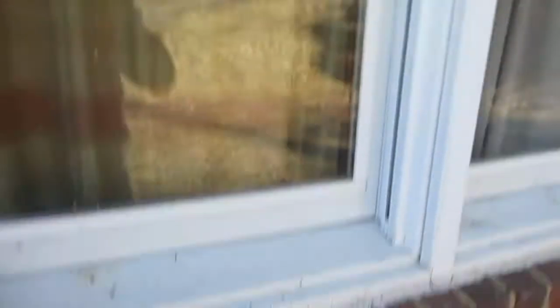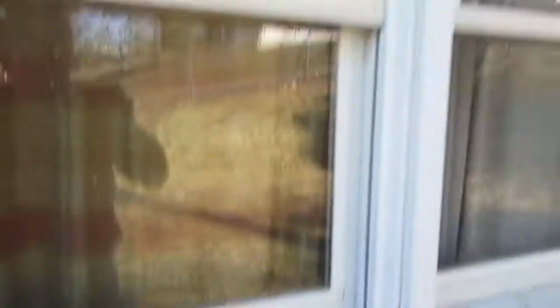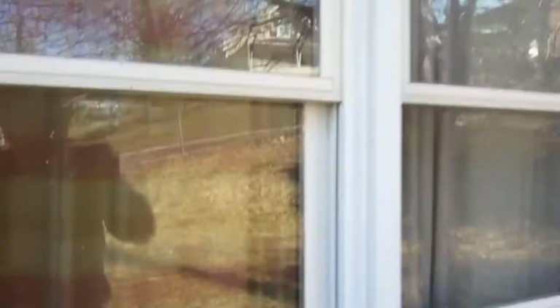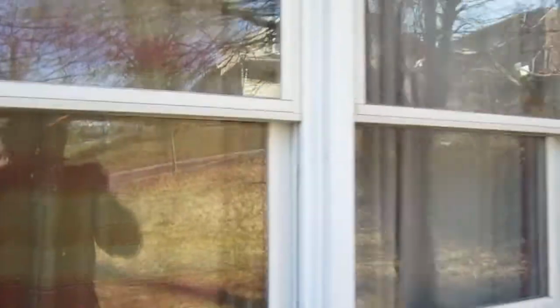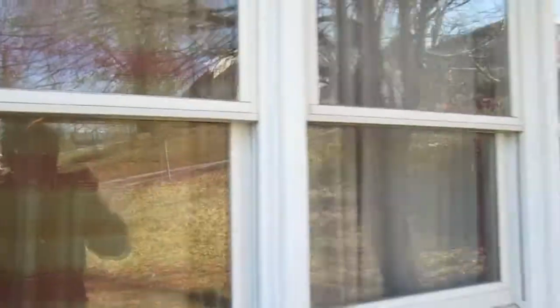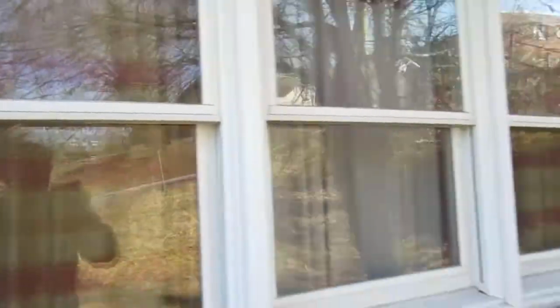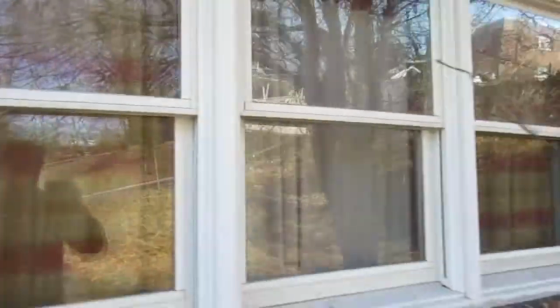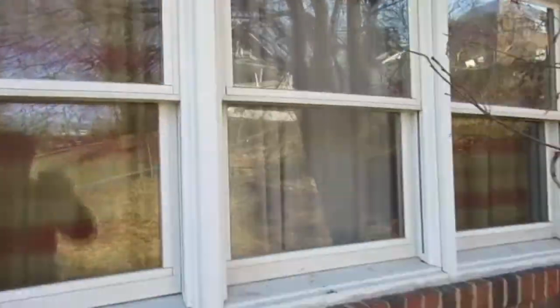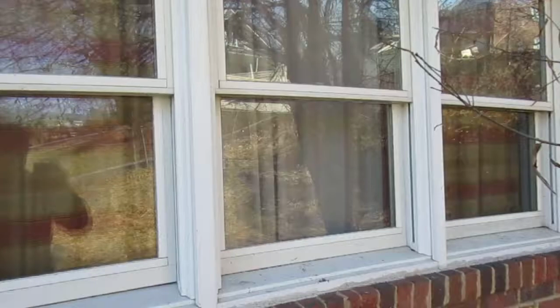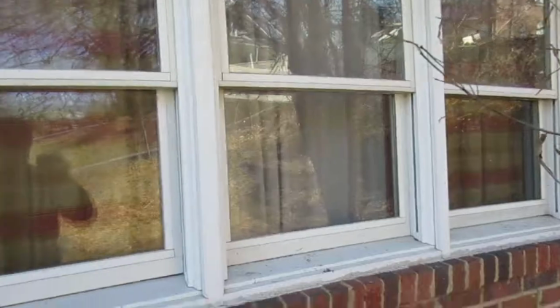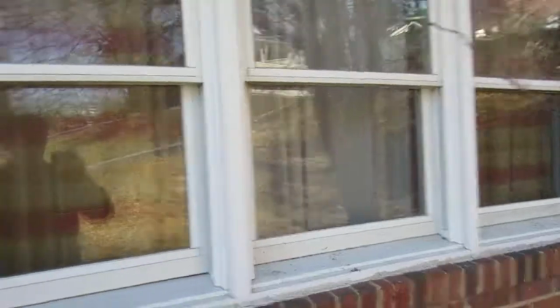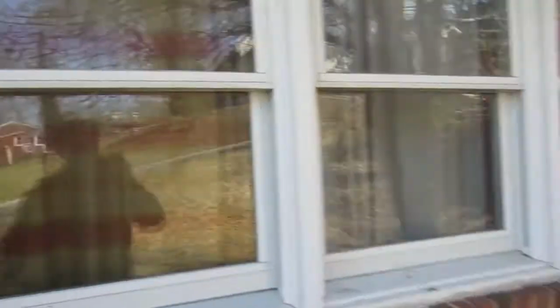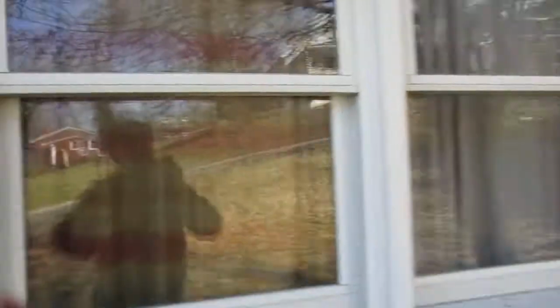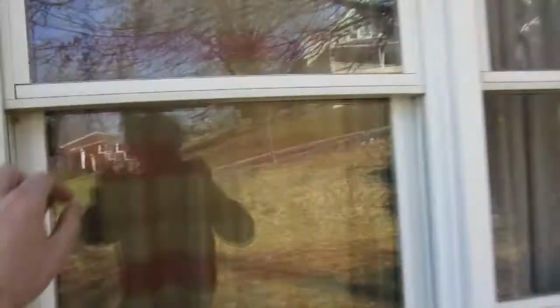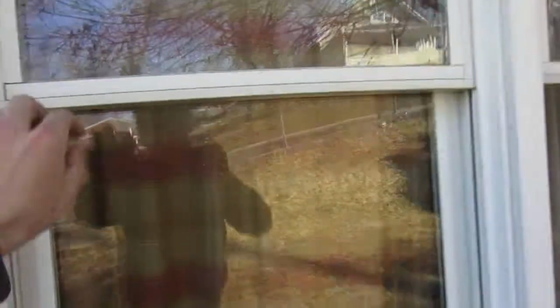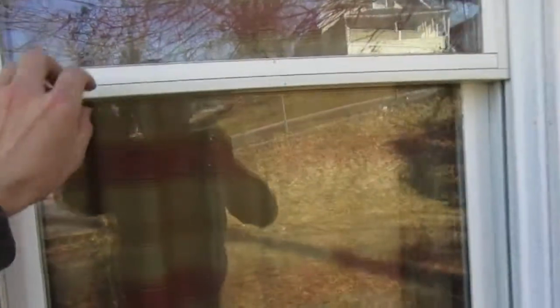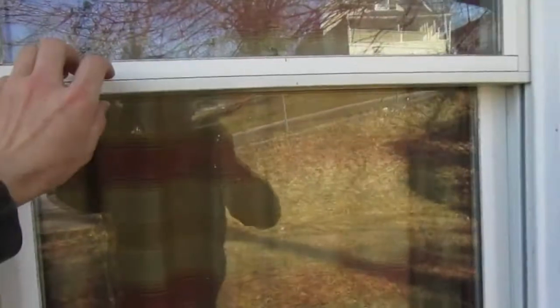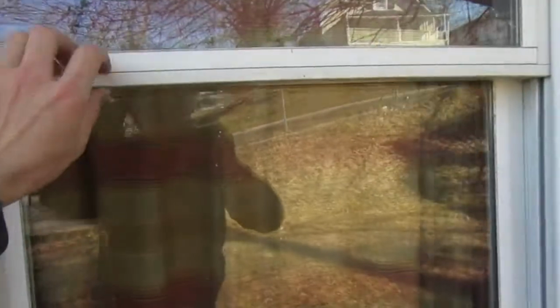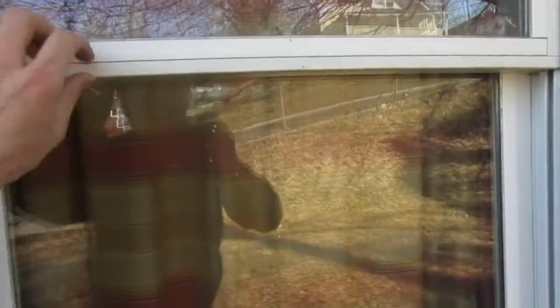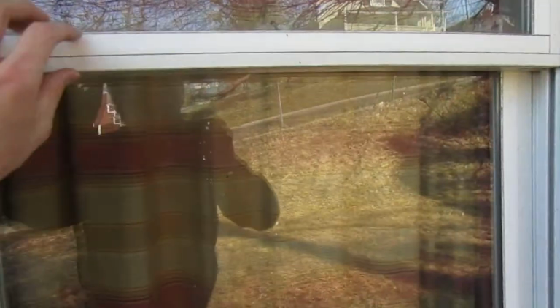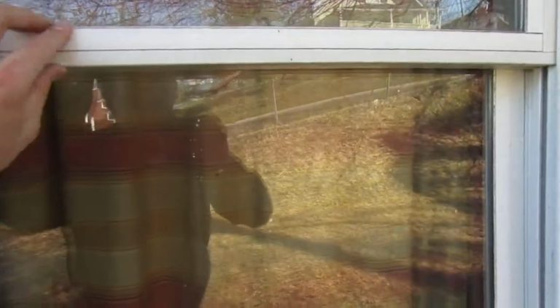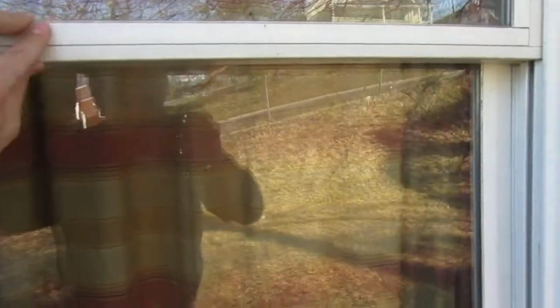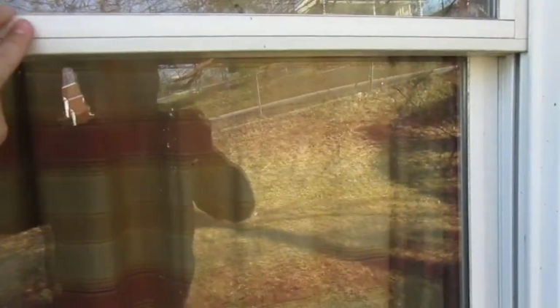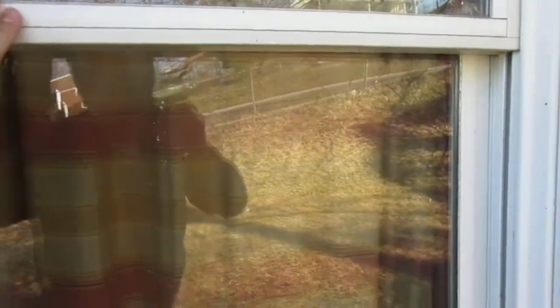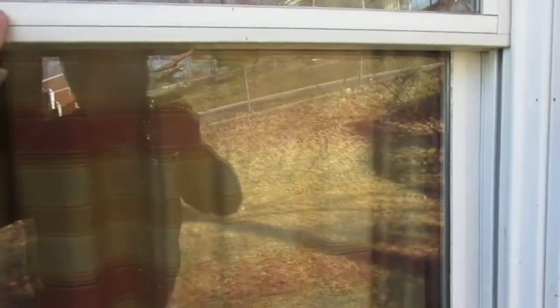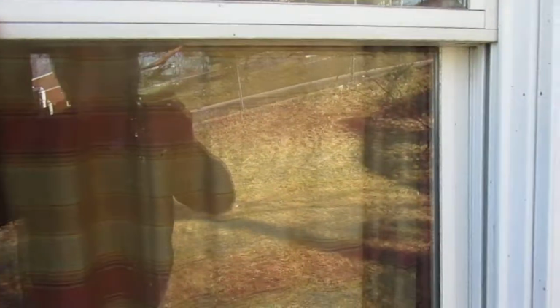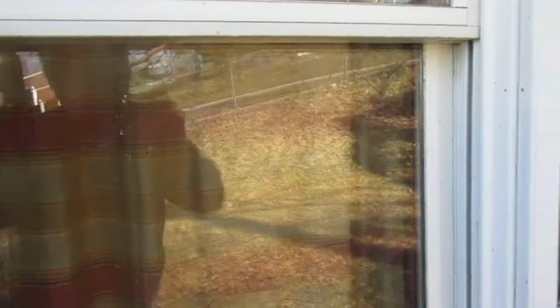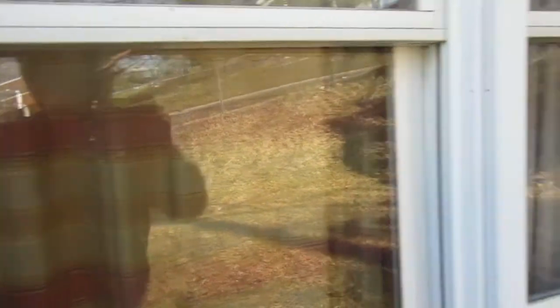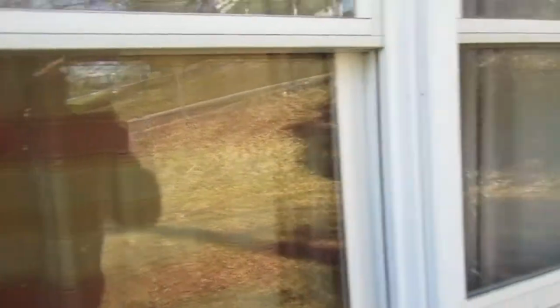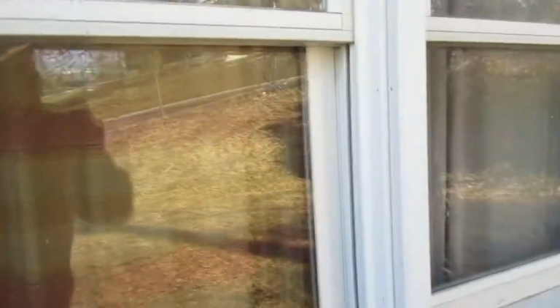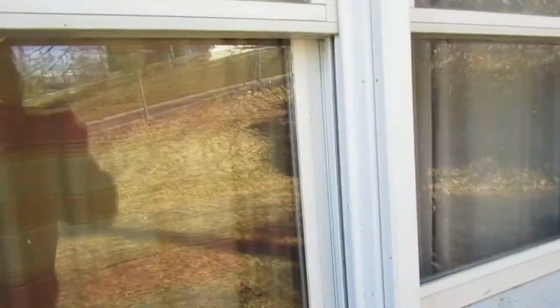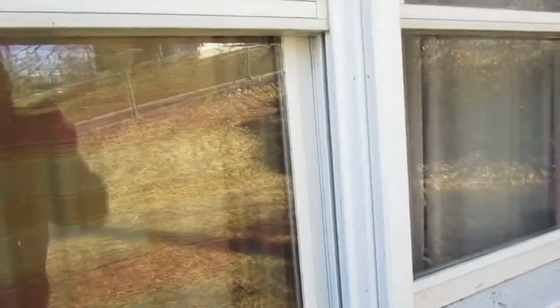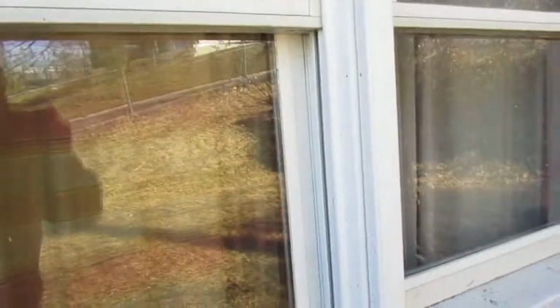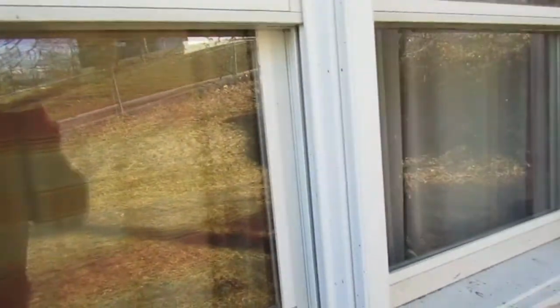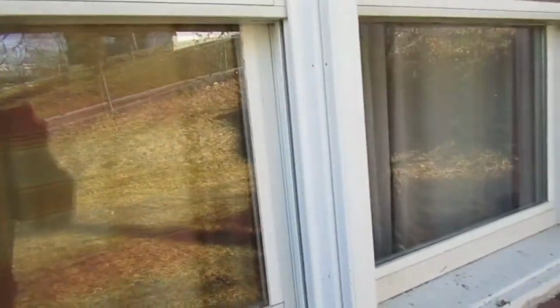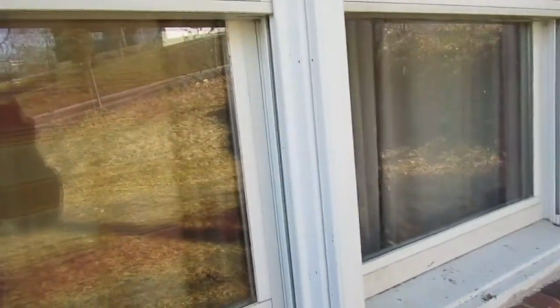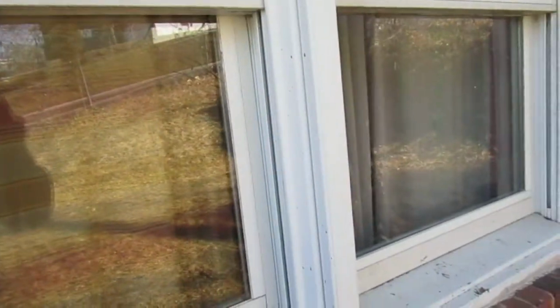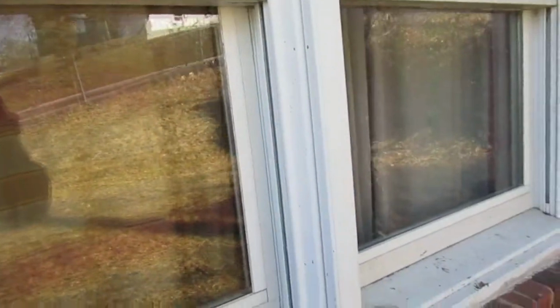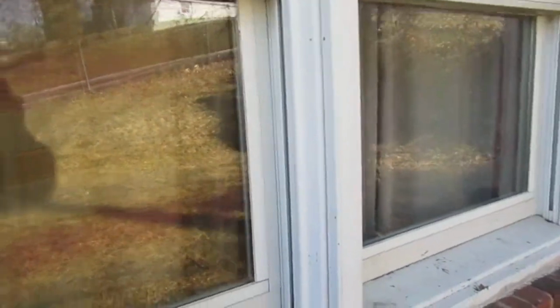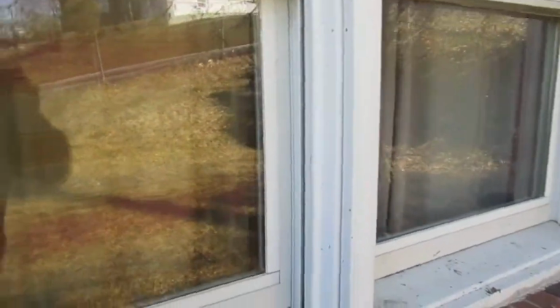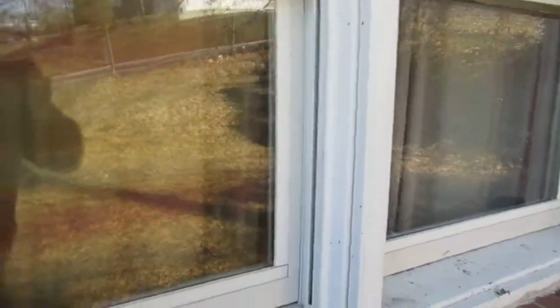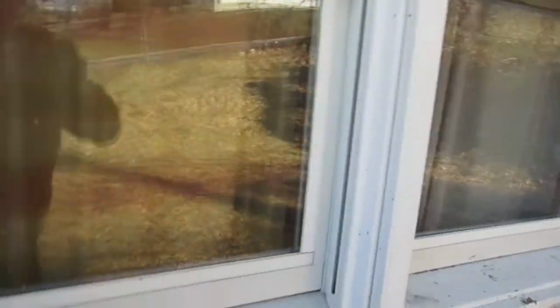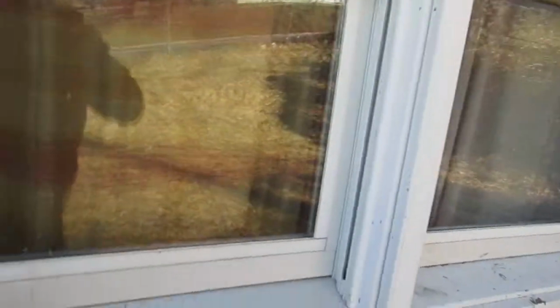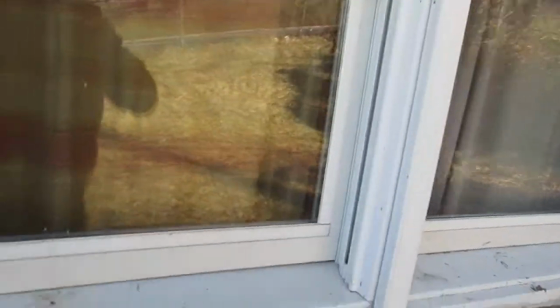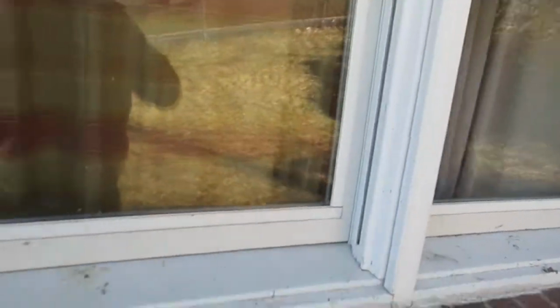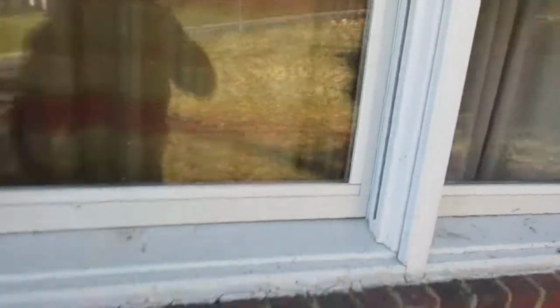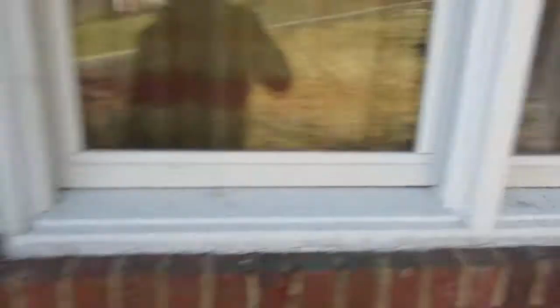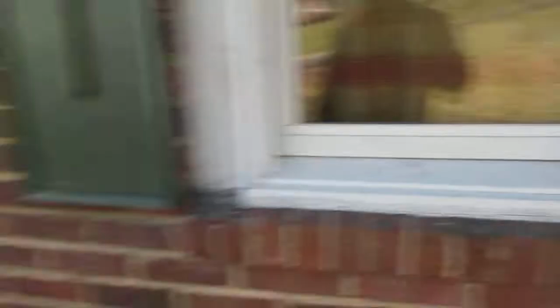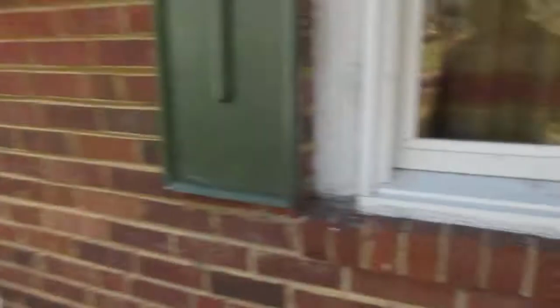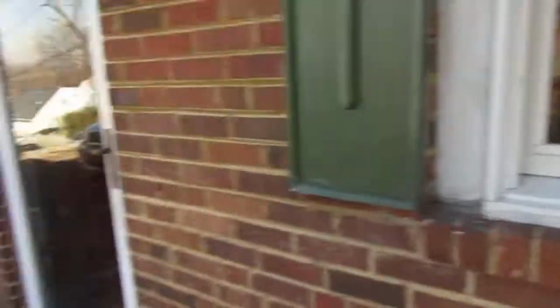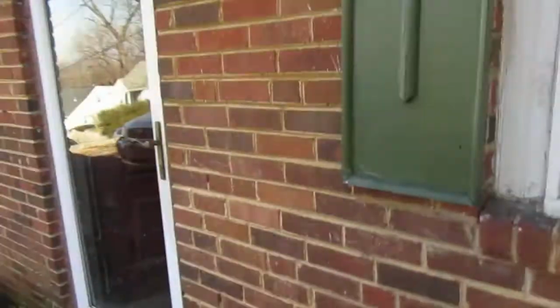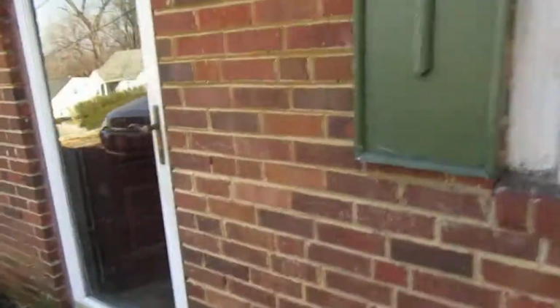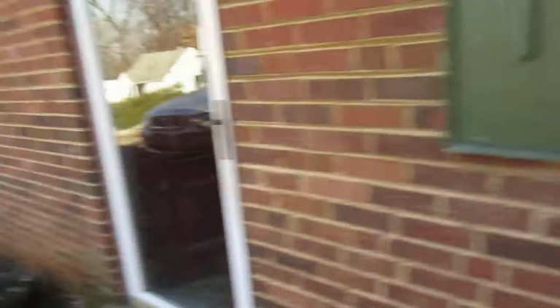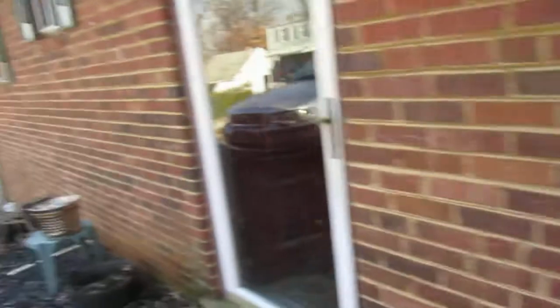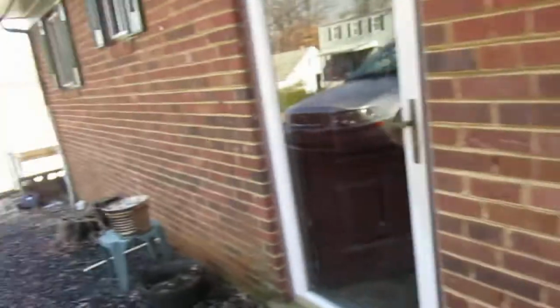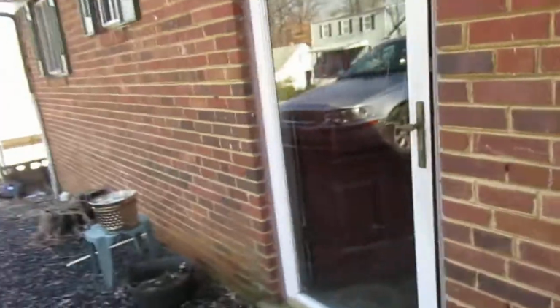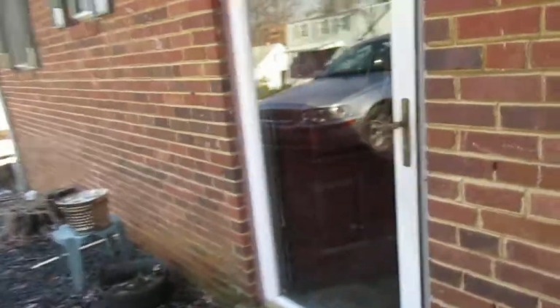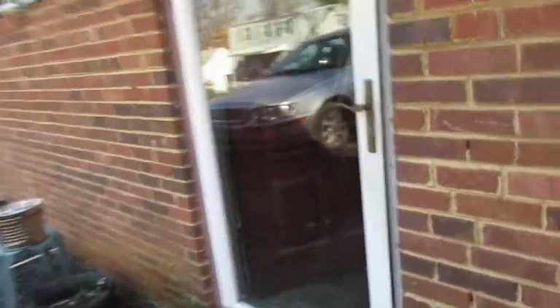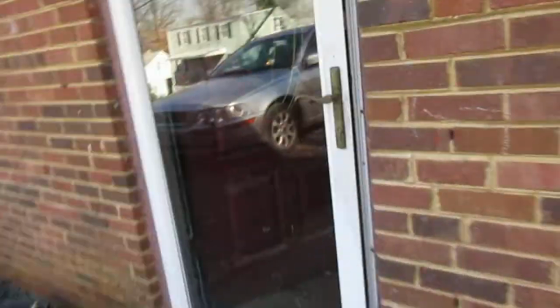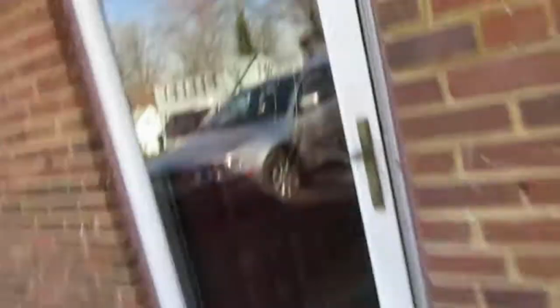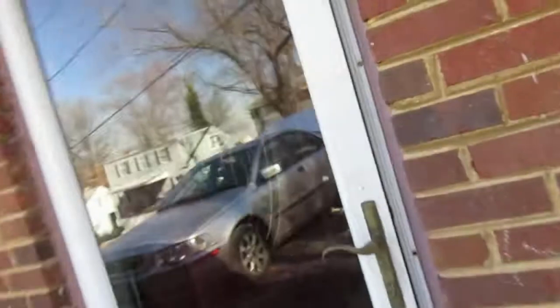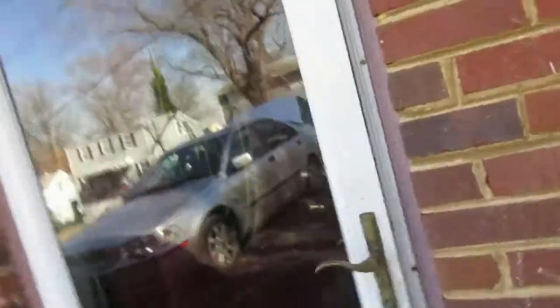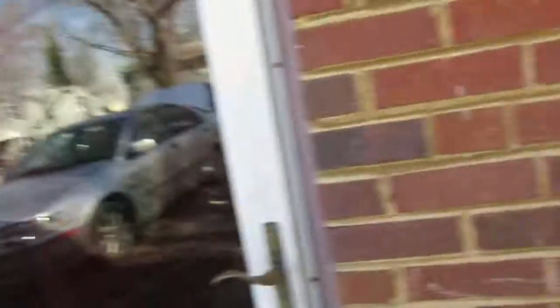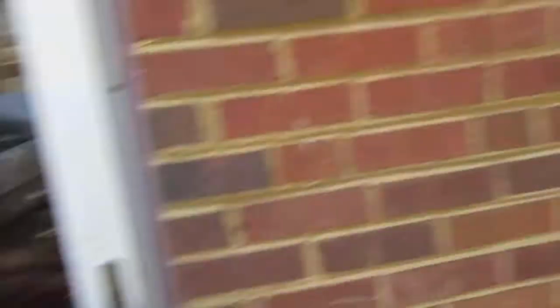I thought these were wood windows but these front ones actually look like they might be vinyl.